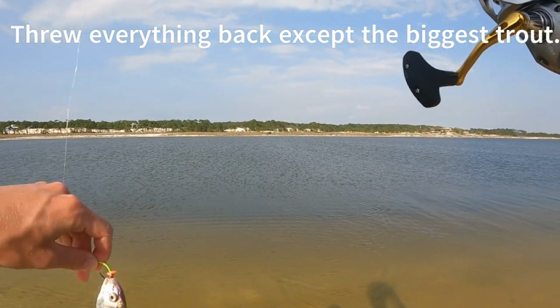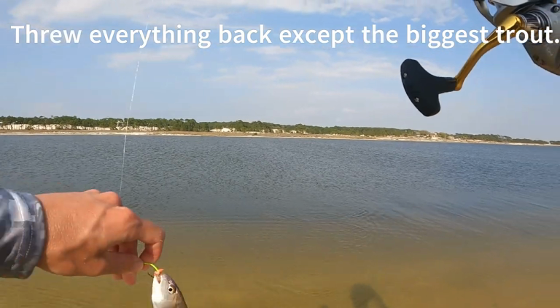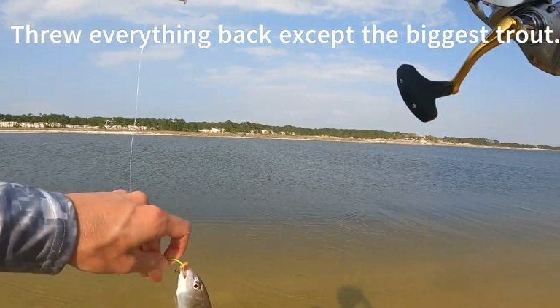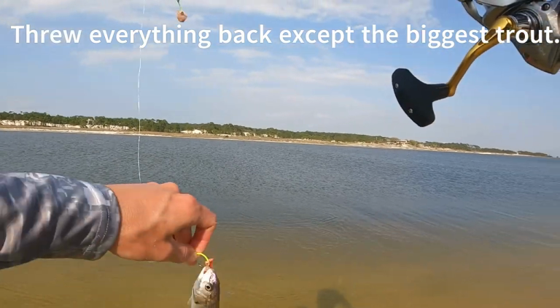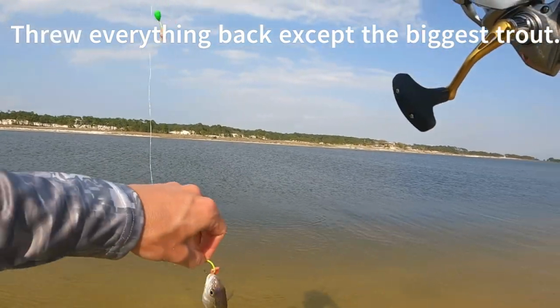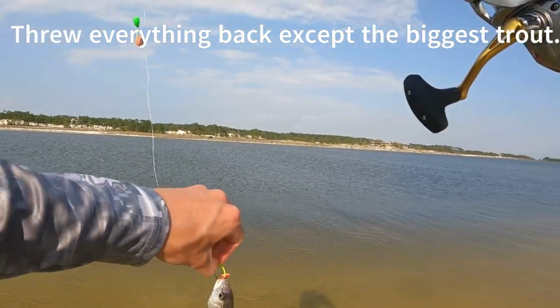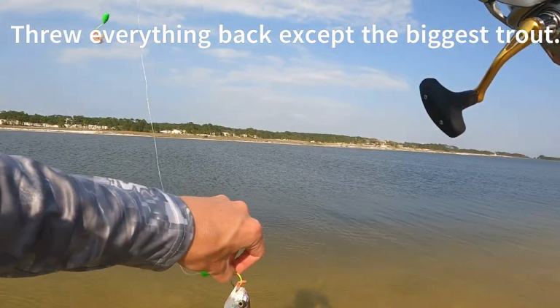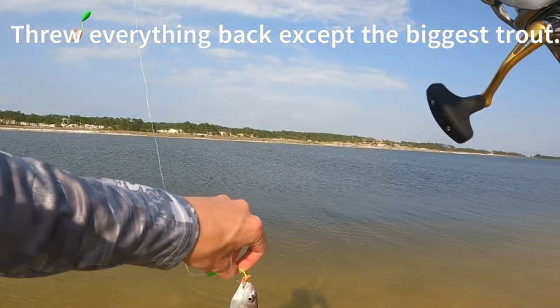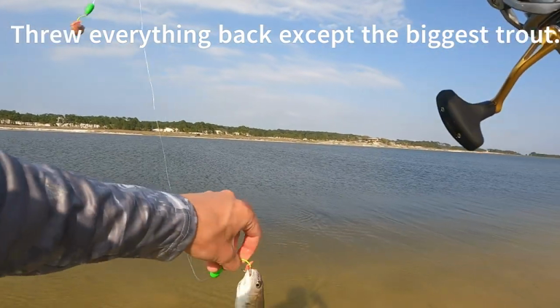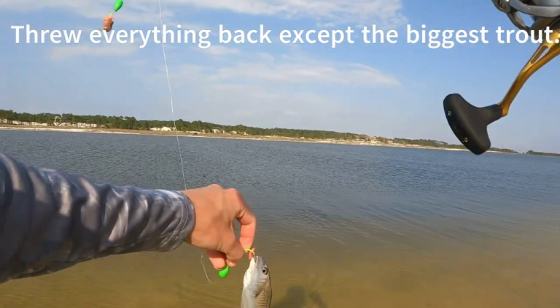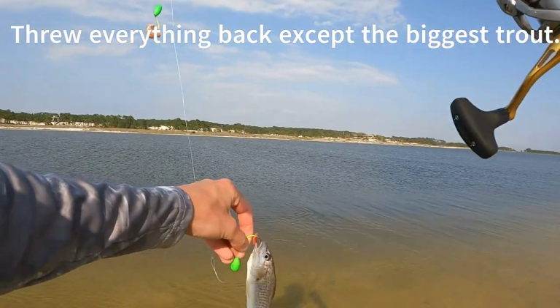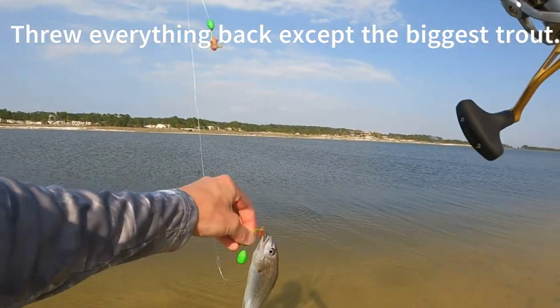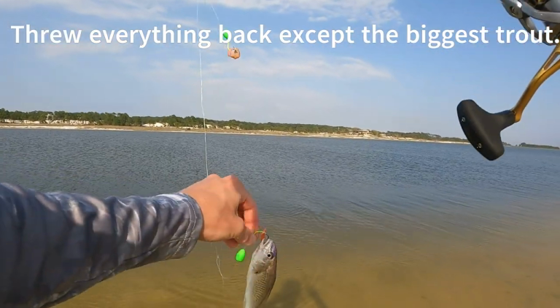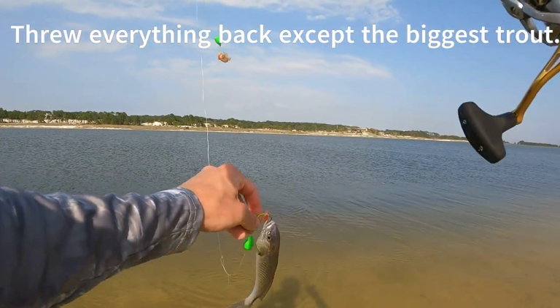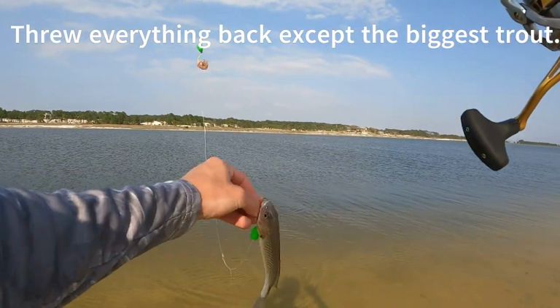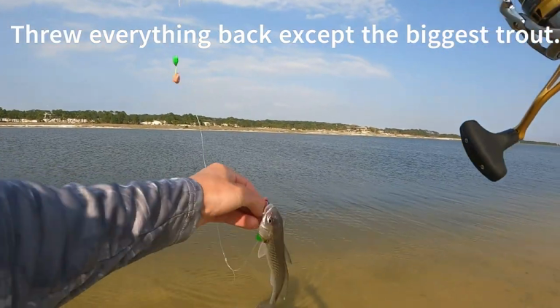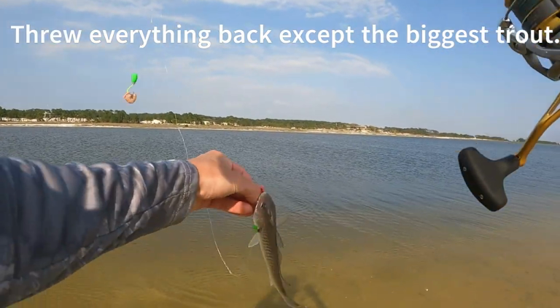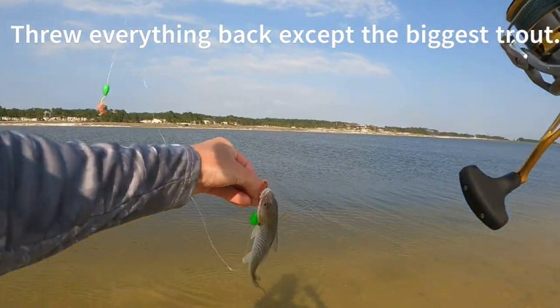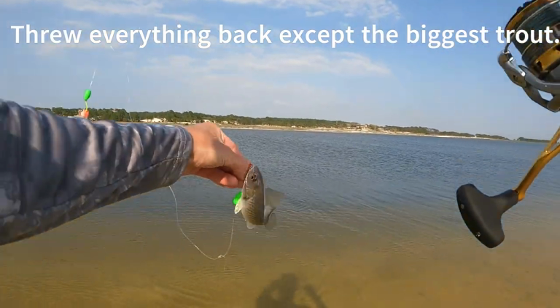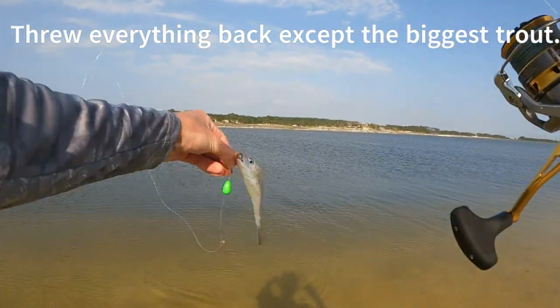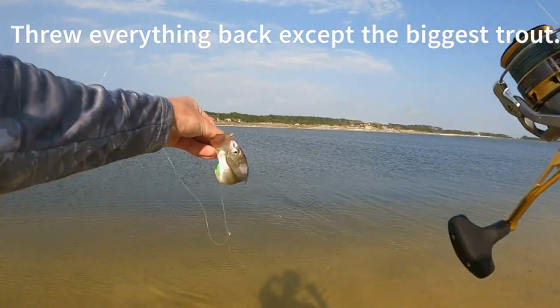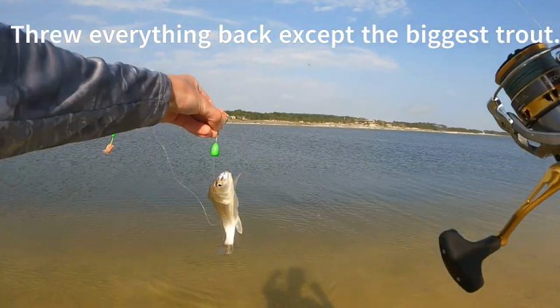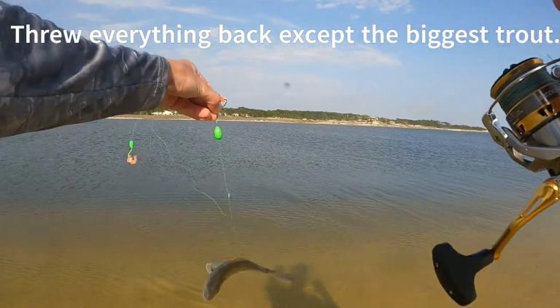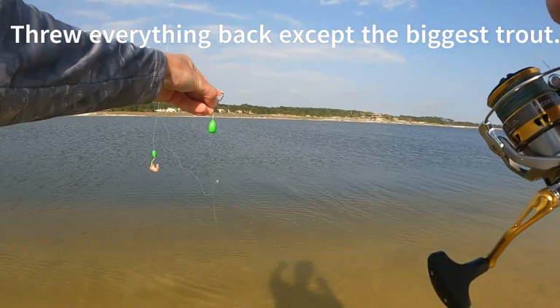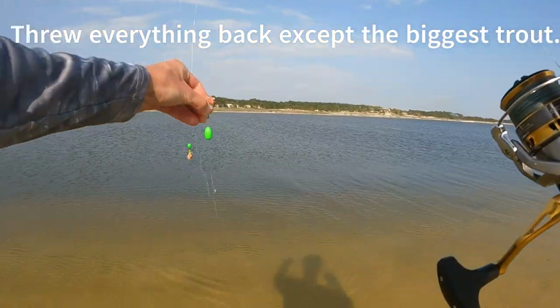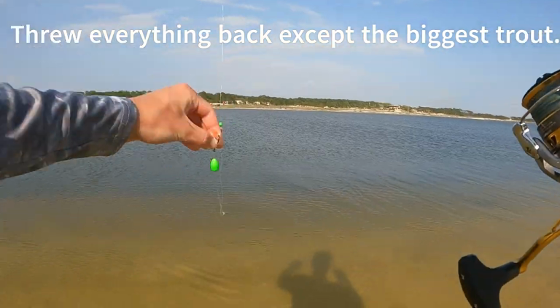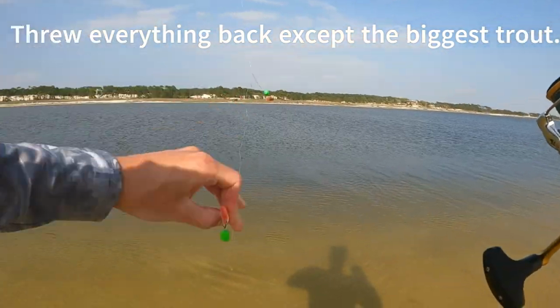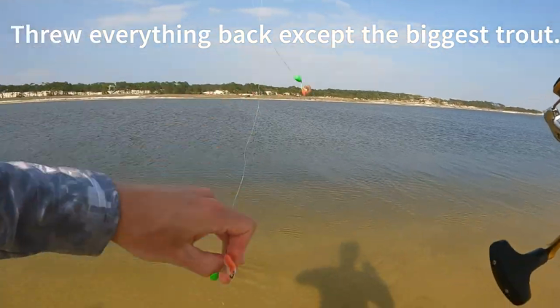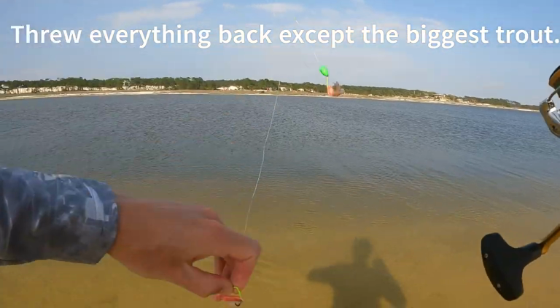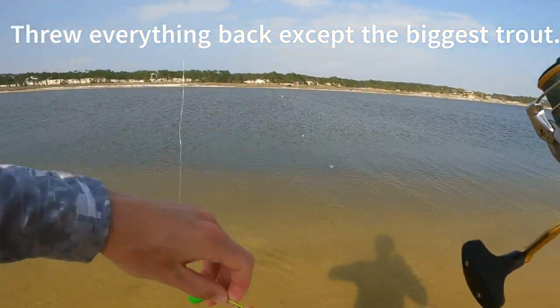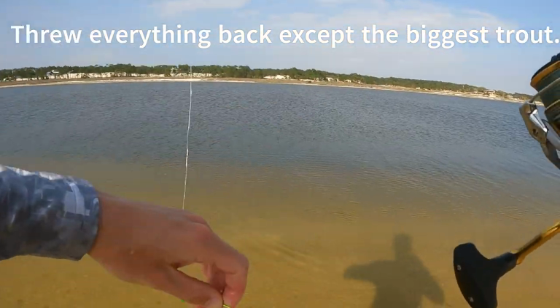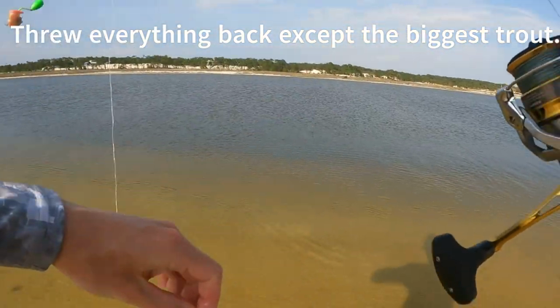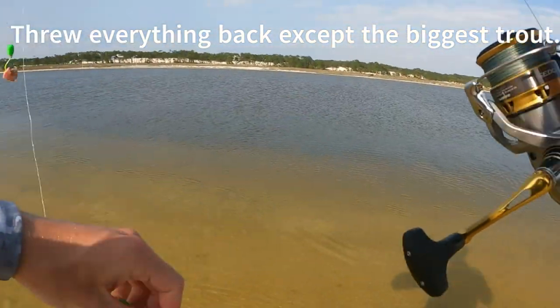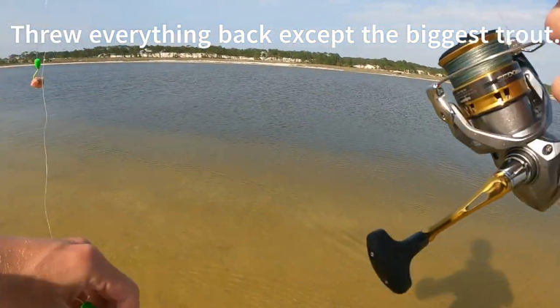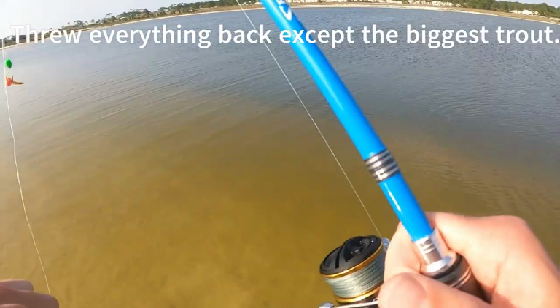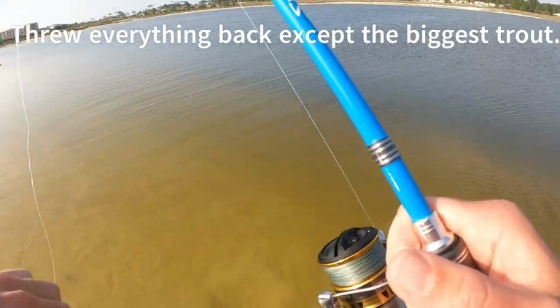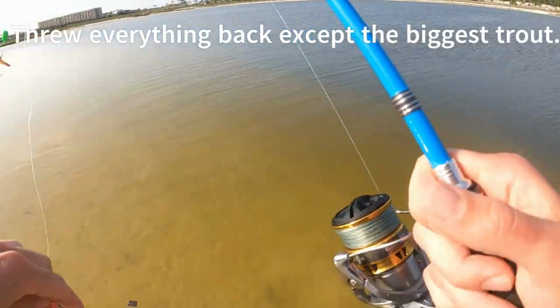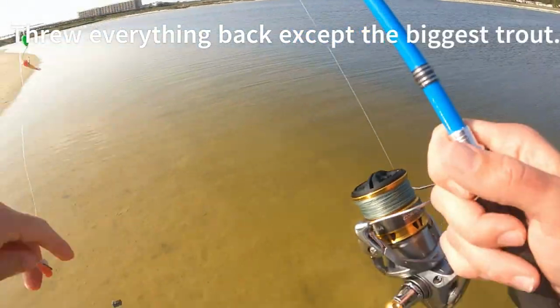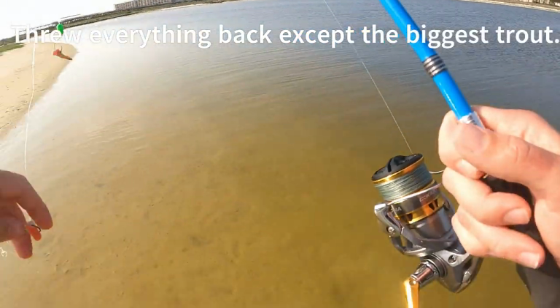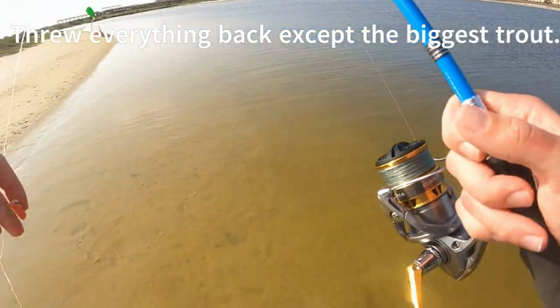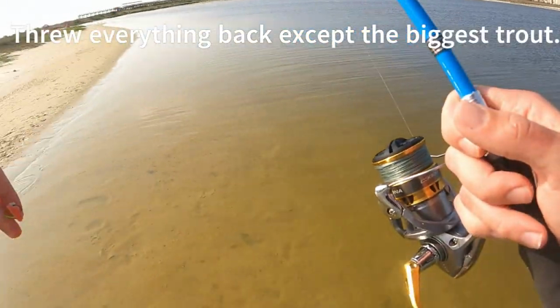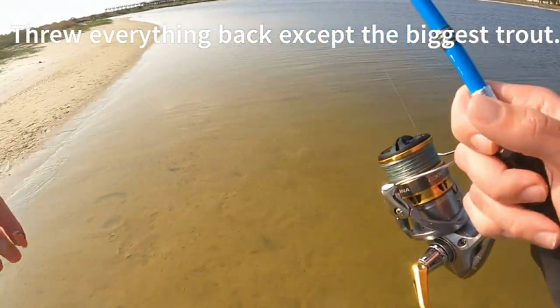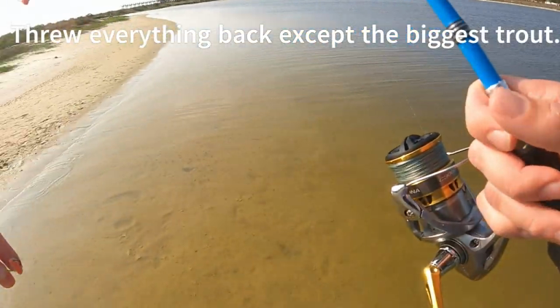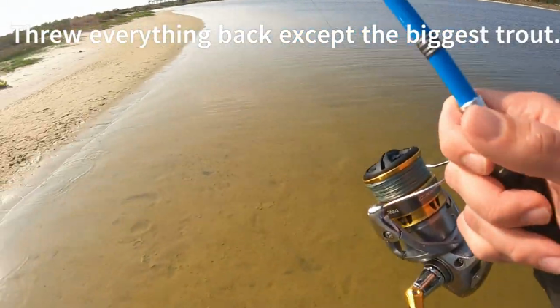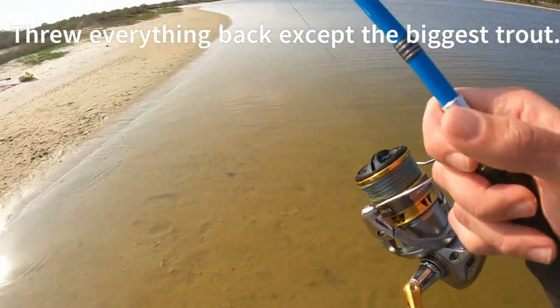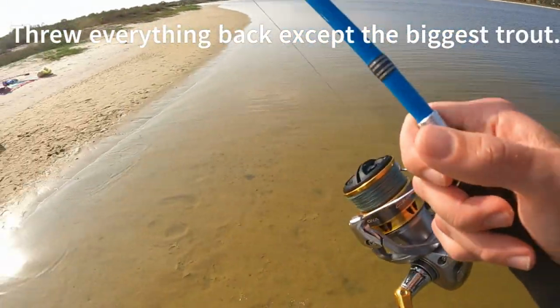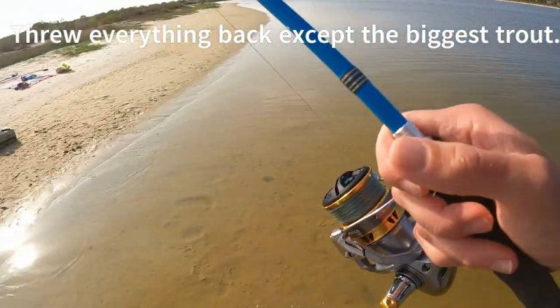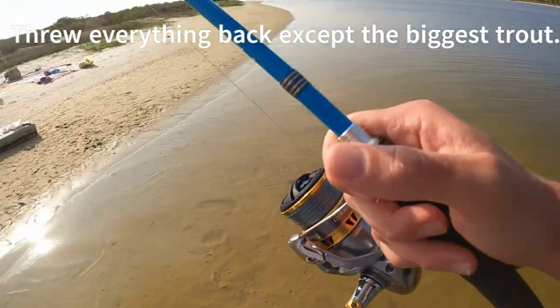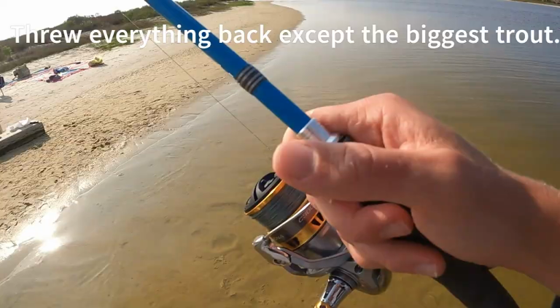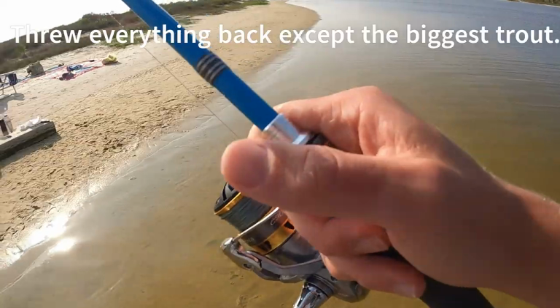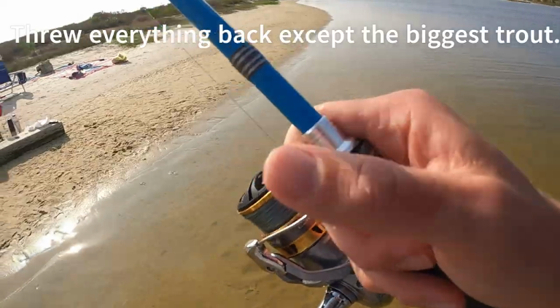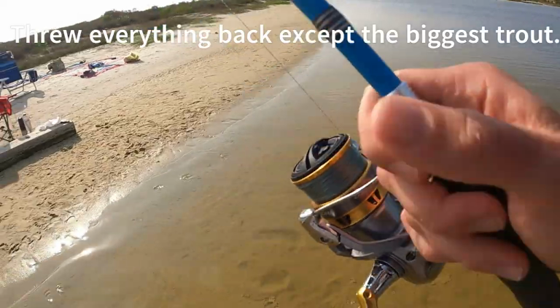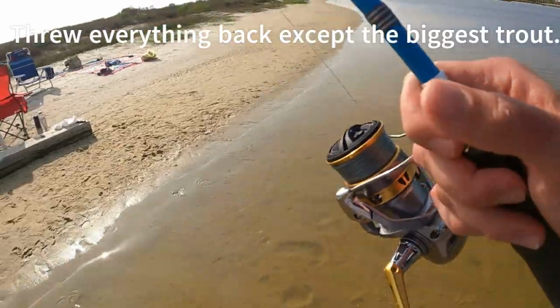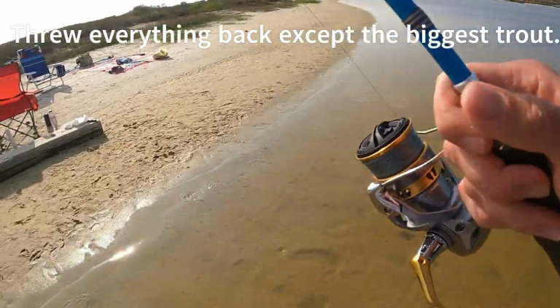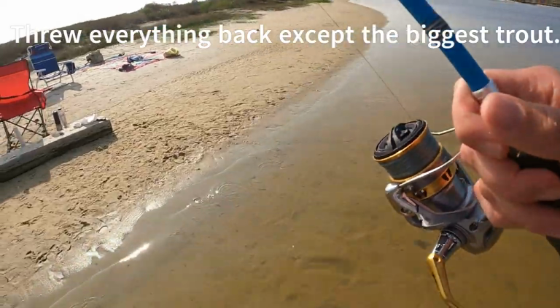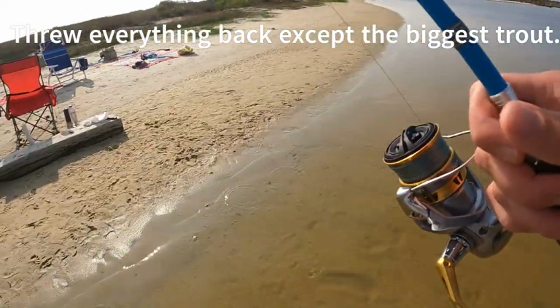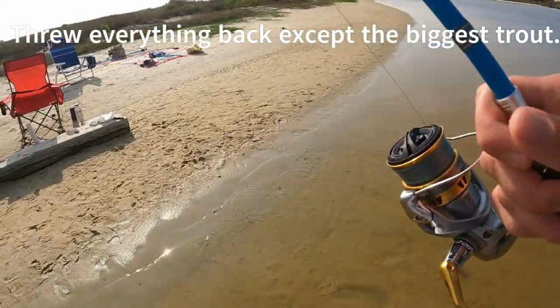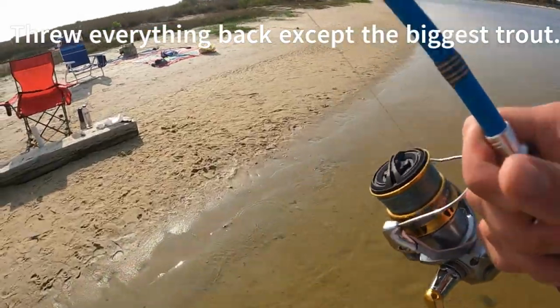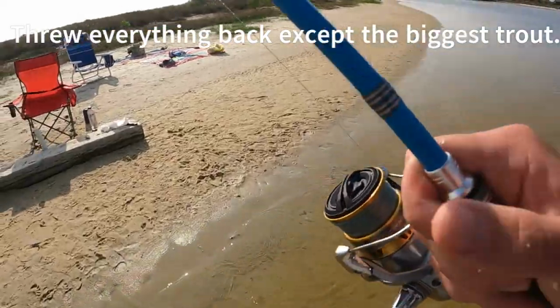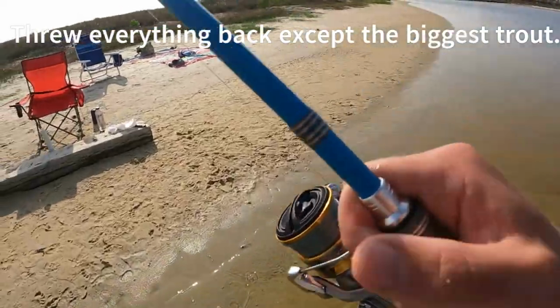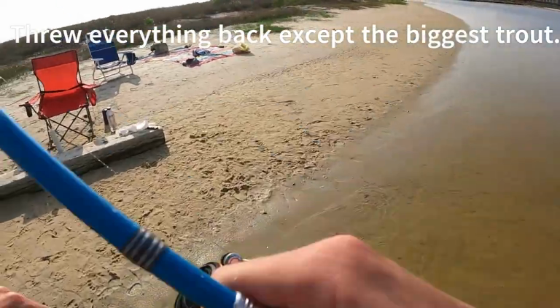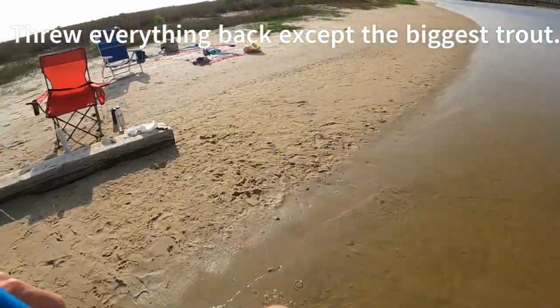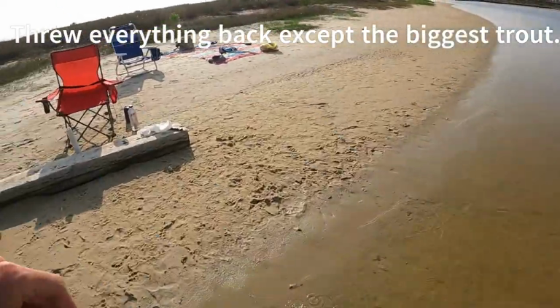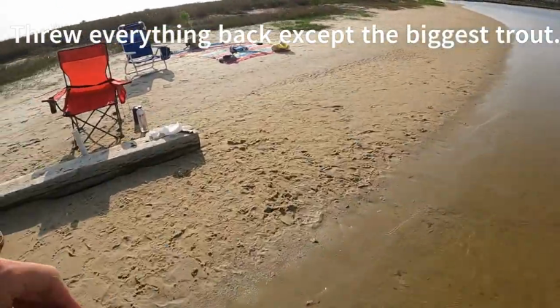Little croaker. Wiggle them off the hook.